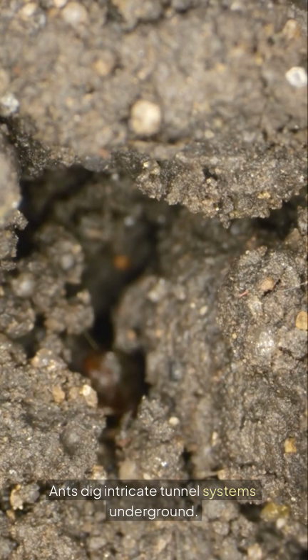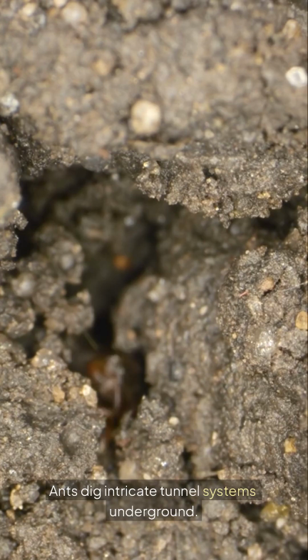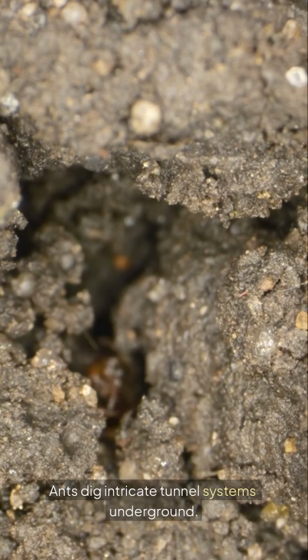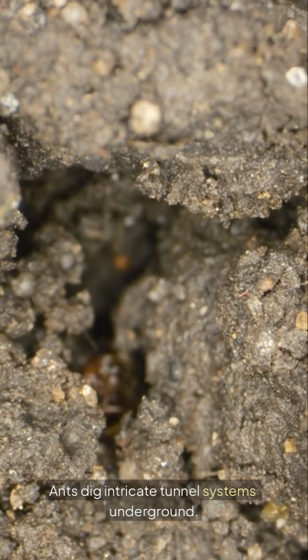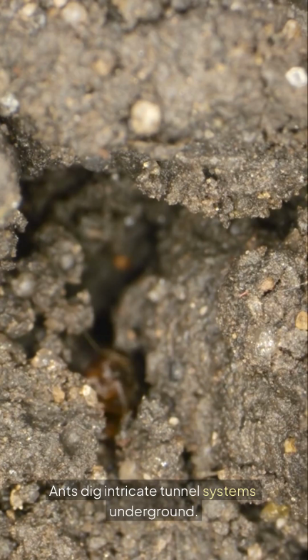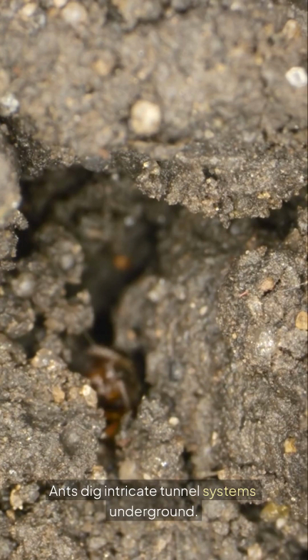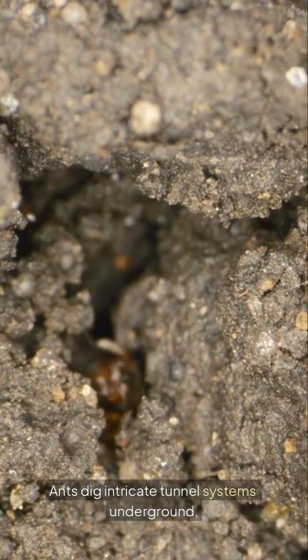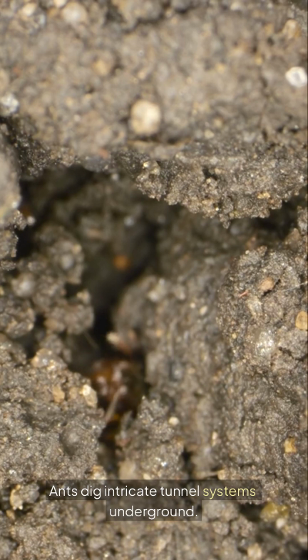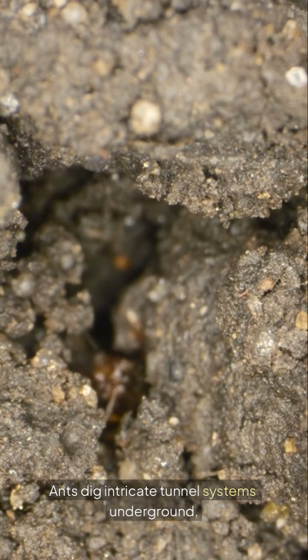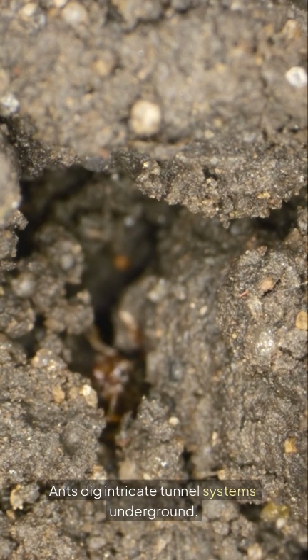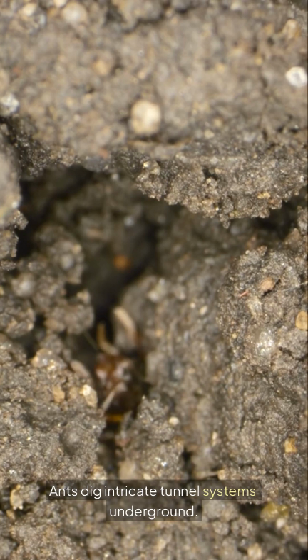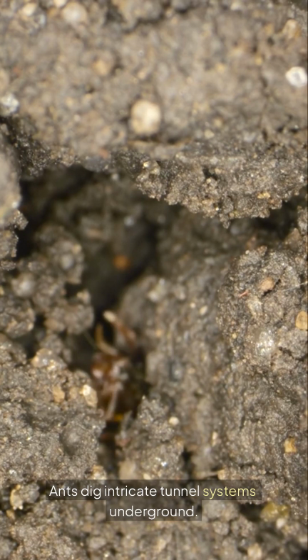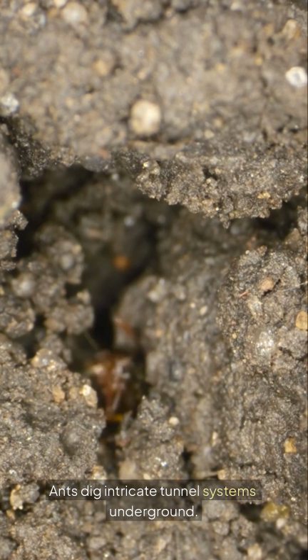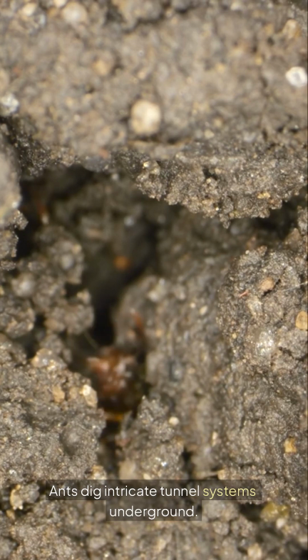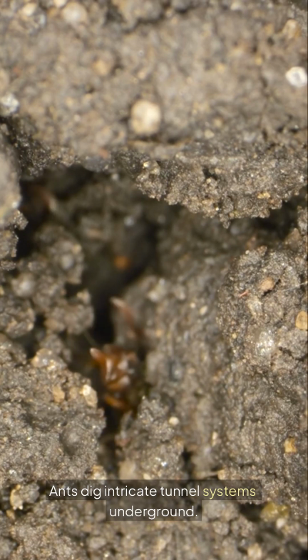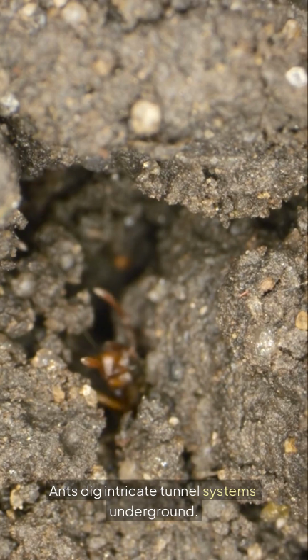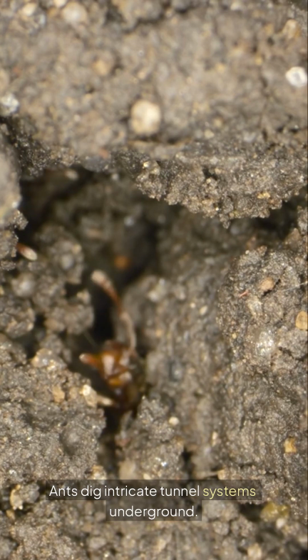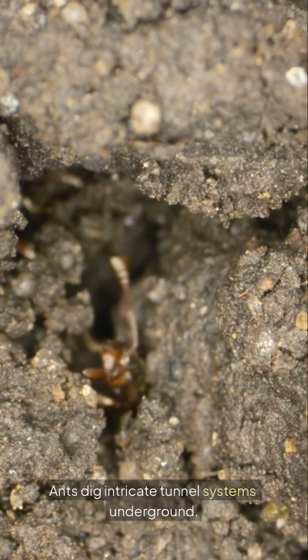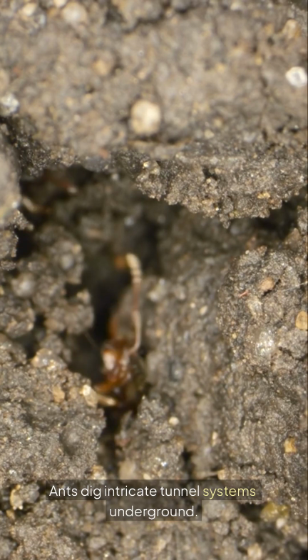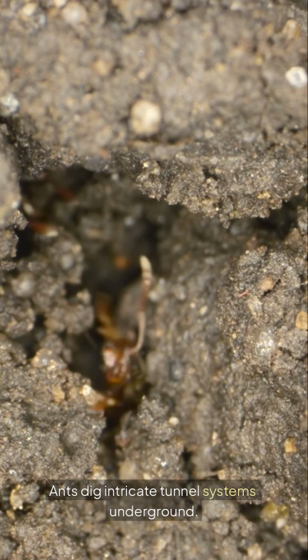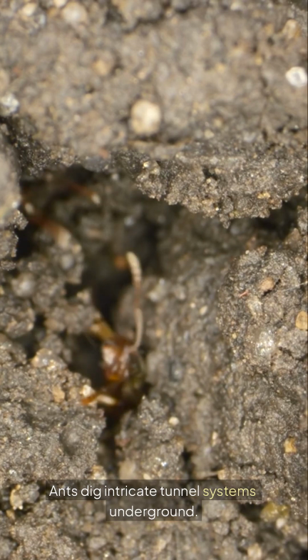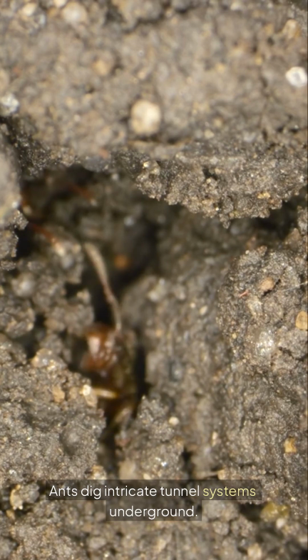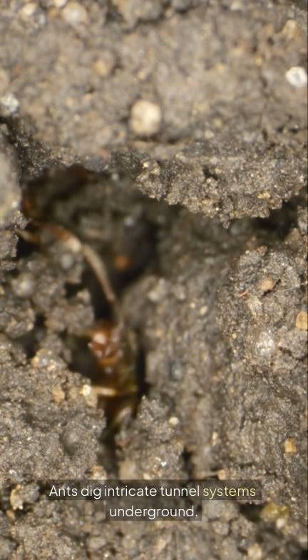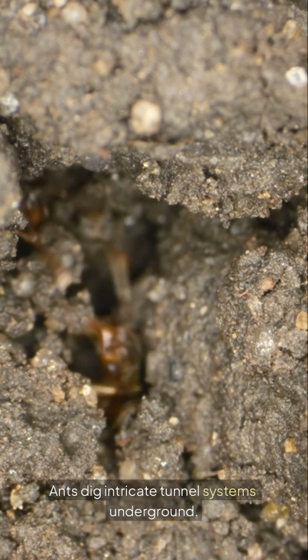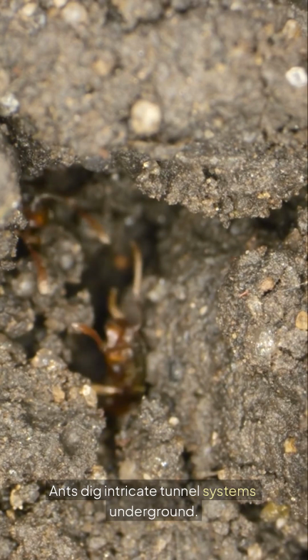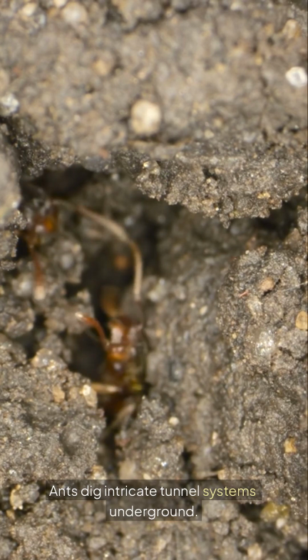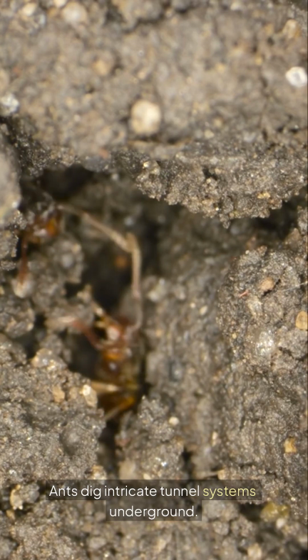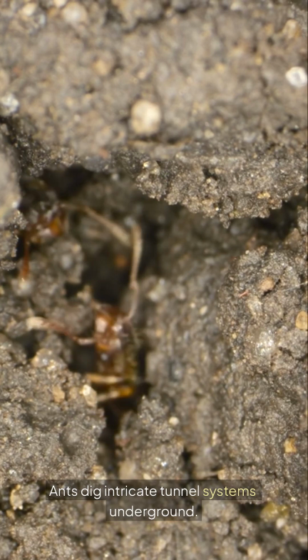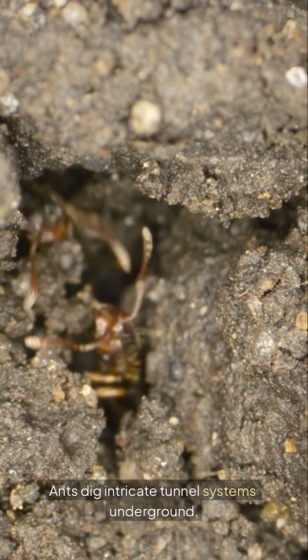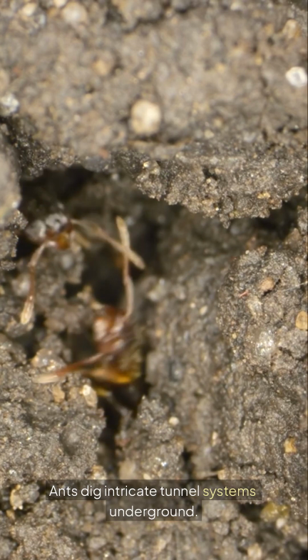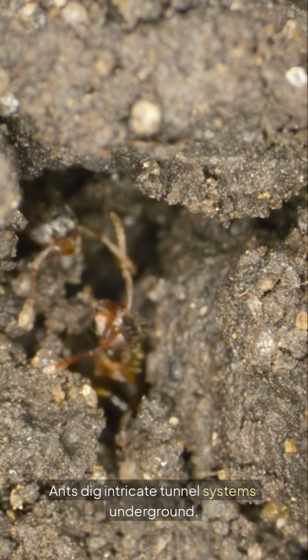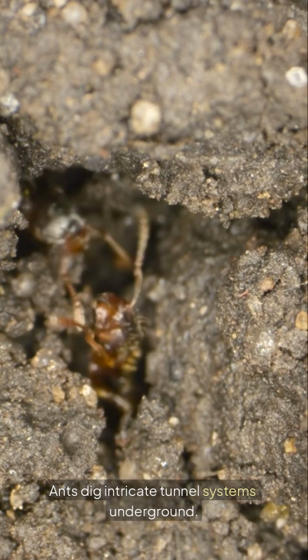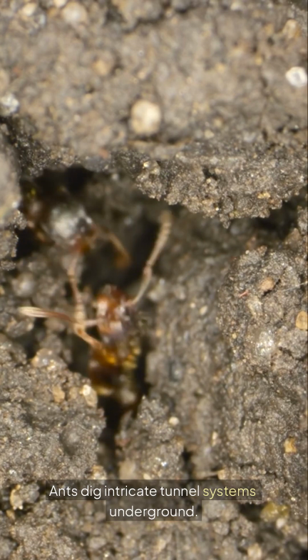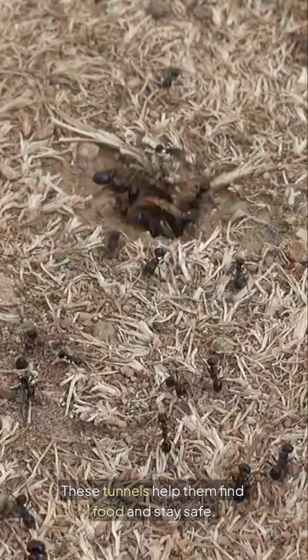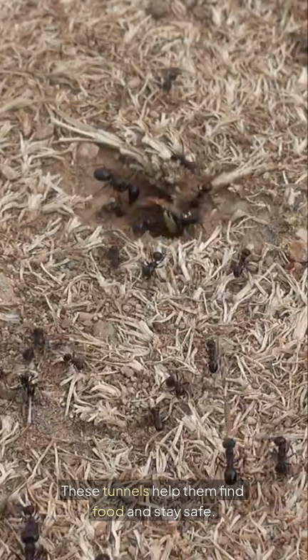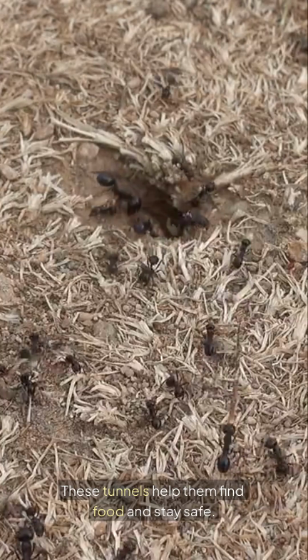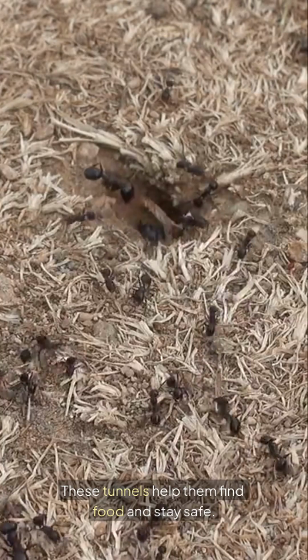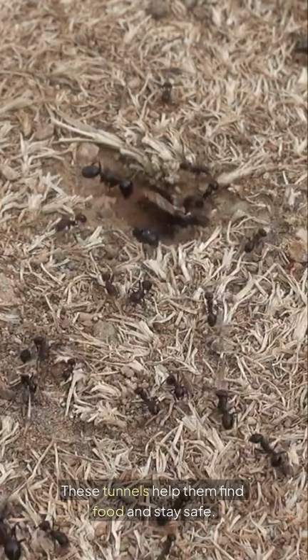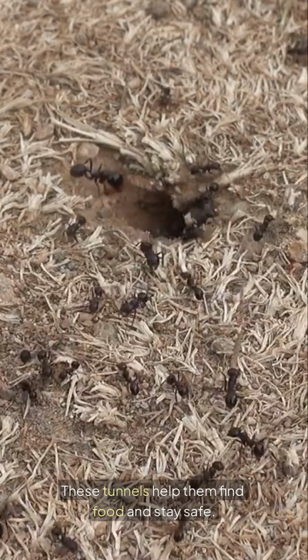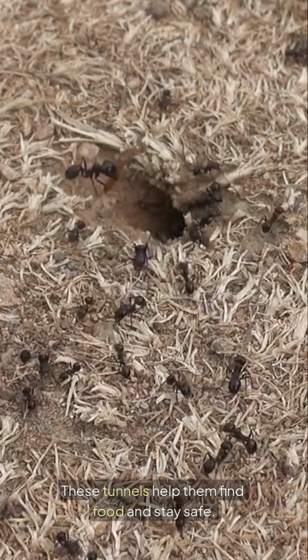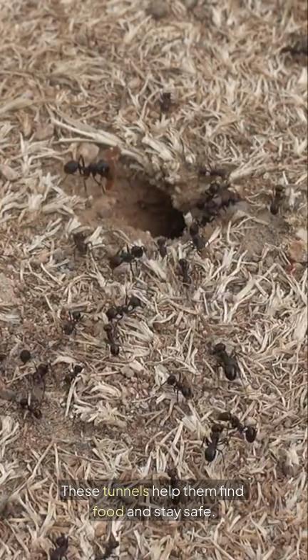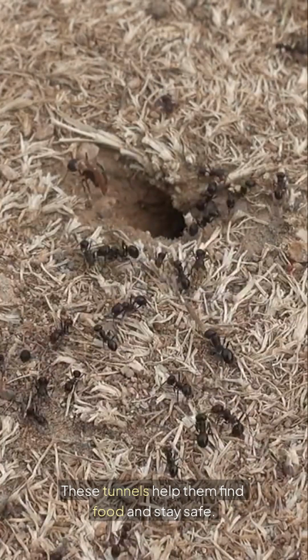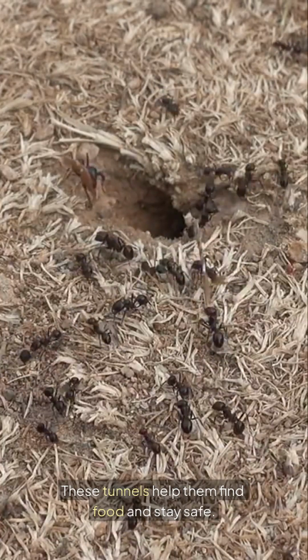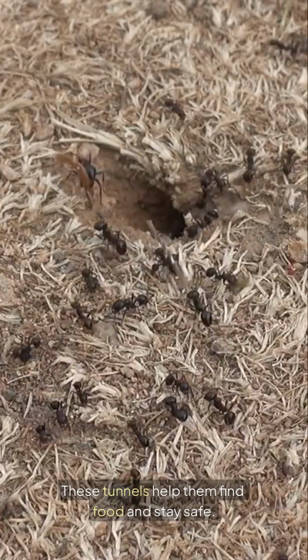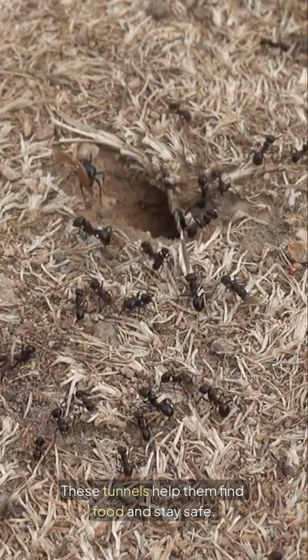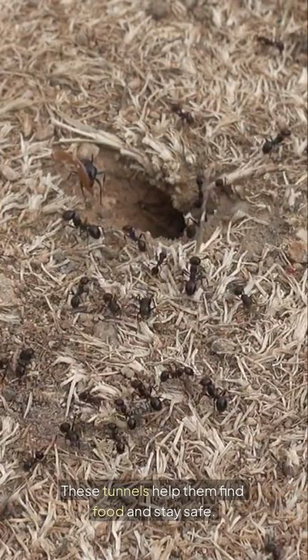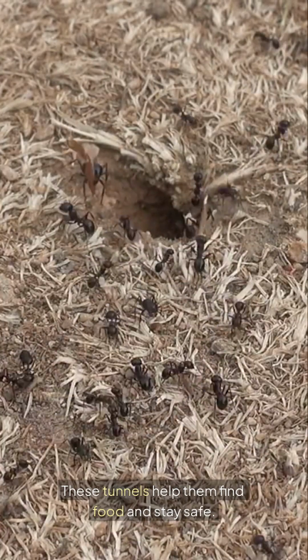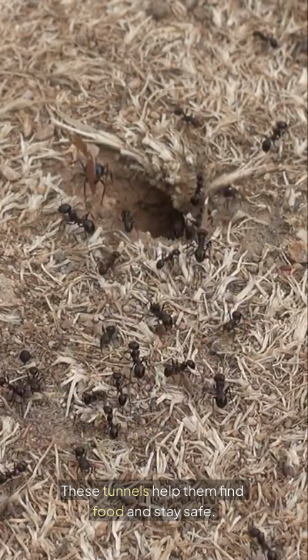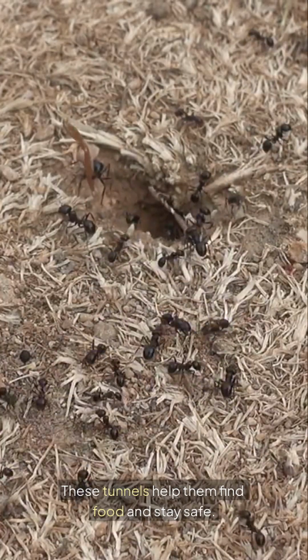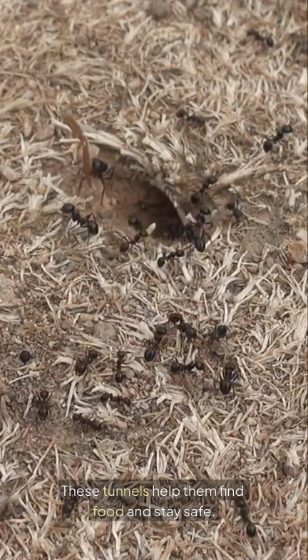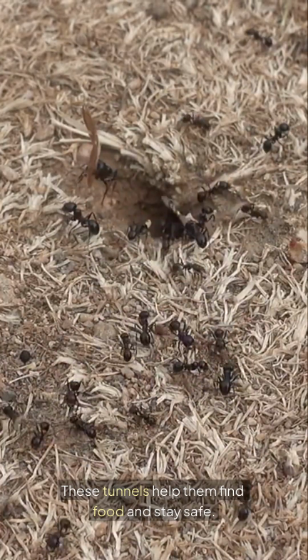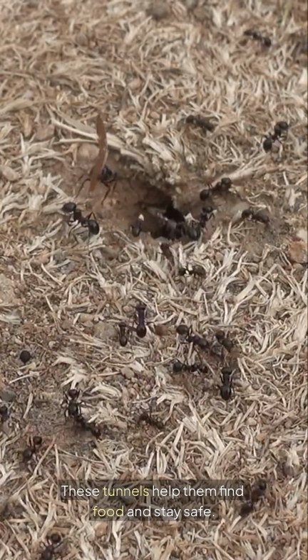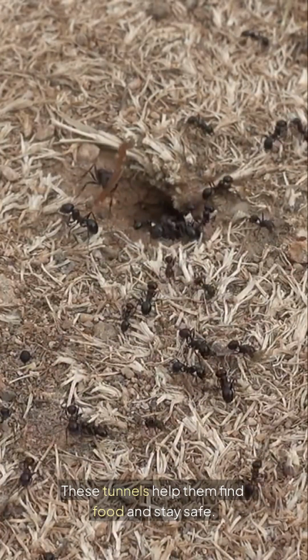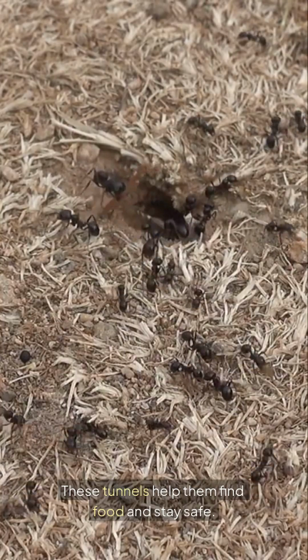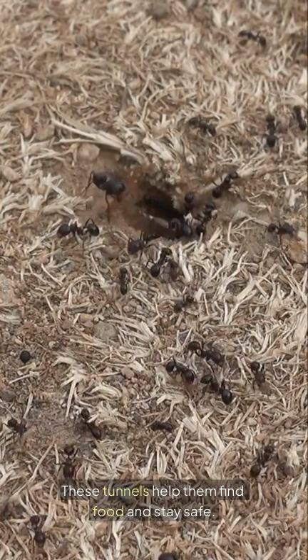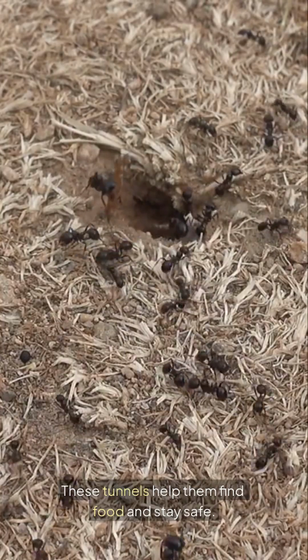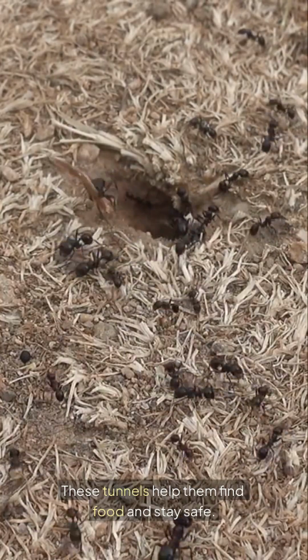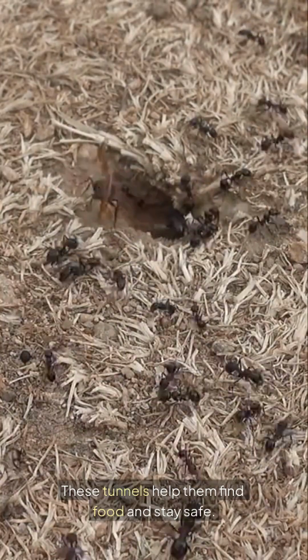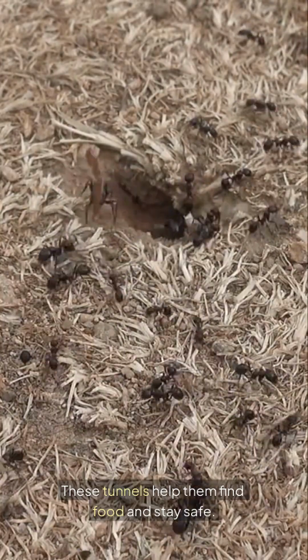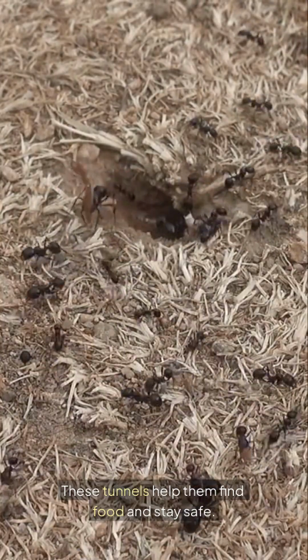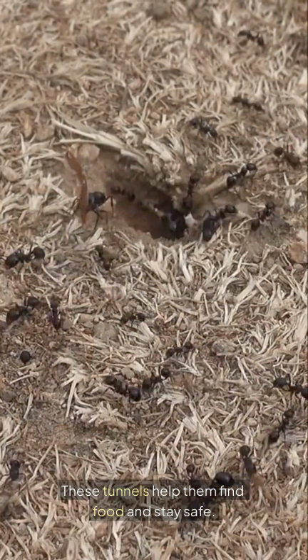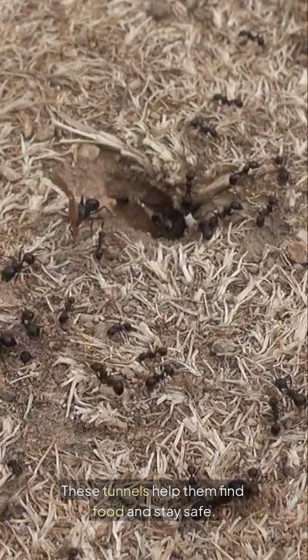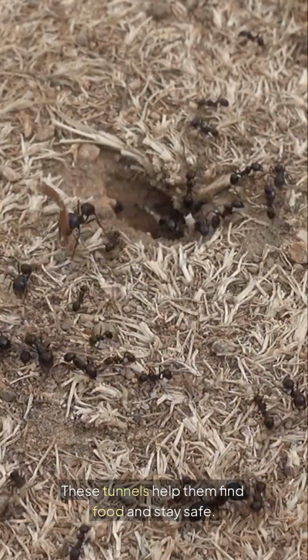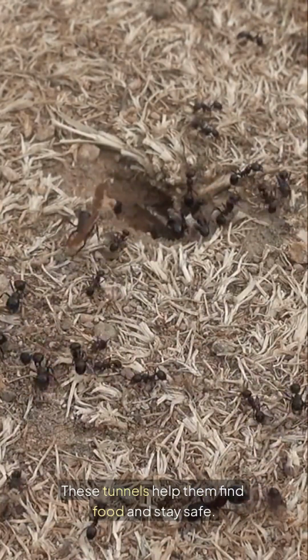Ants dig intricate tunnel systems underground. These tunnels help them find food and stay safe.